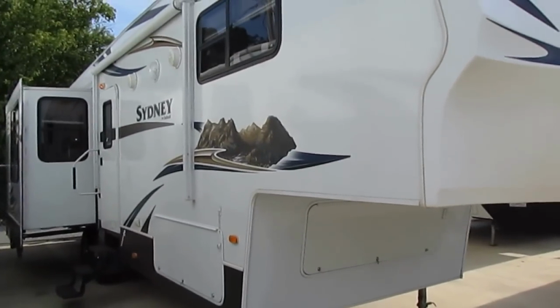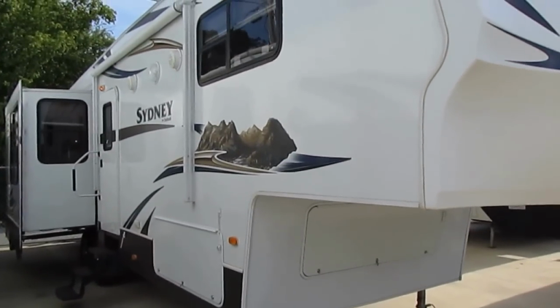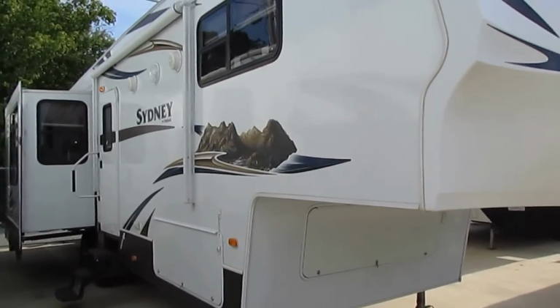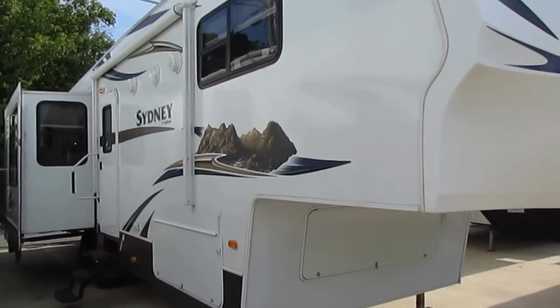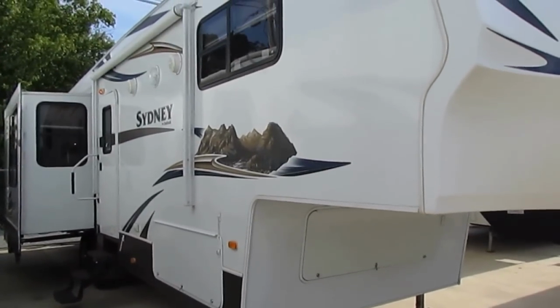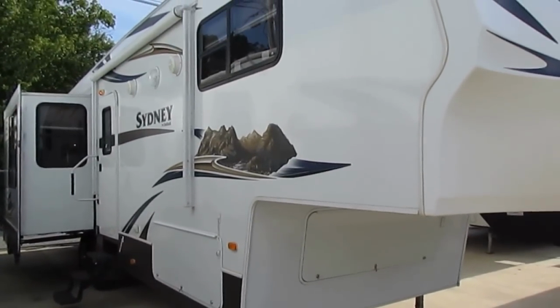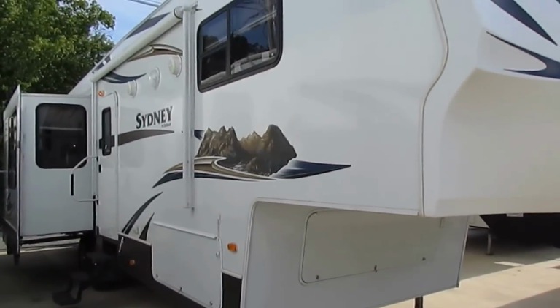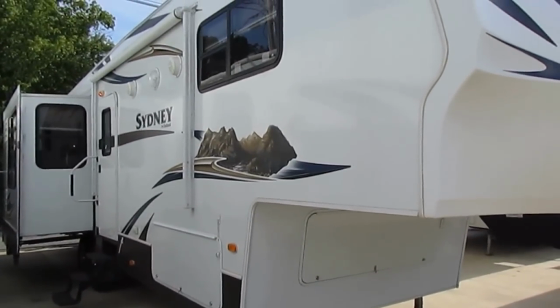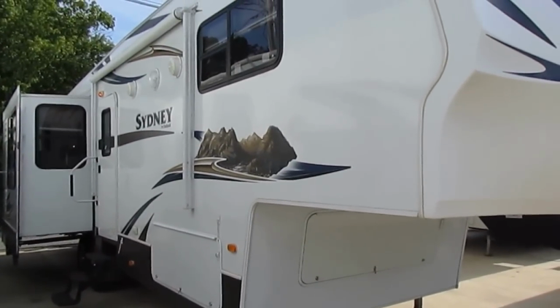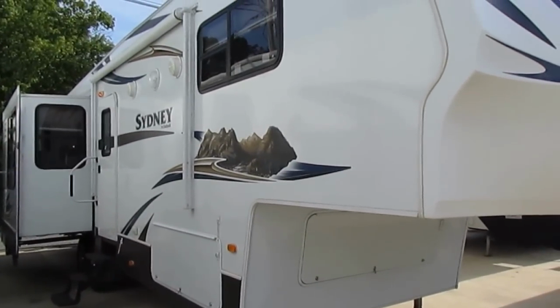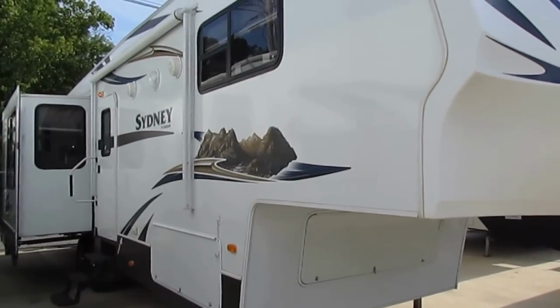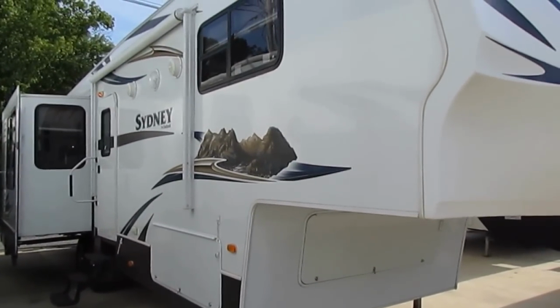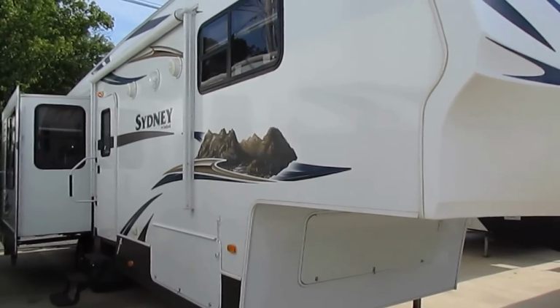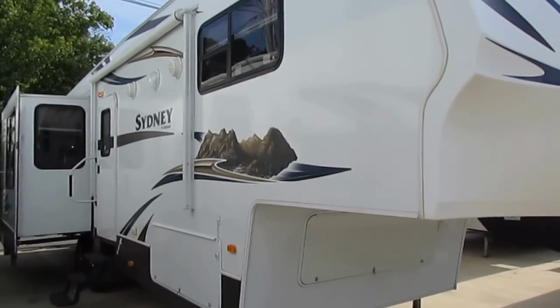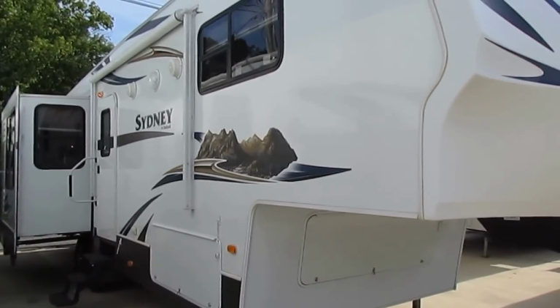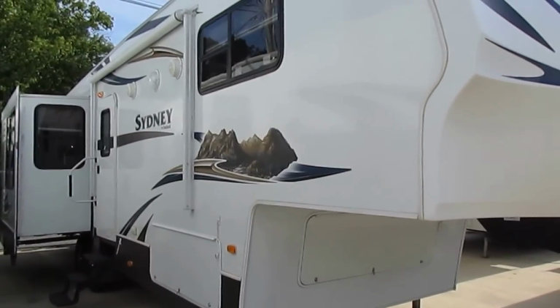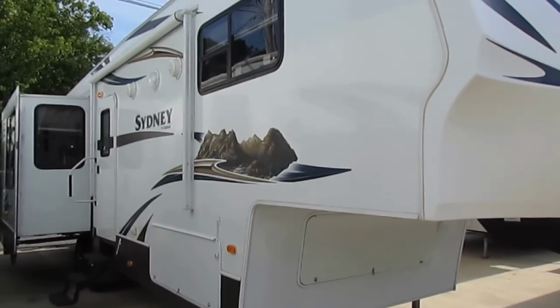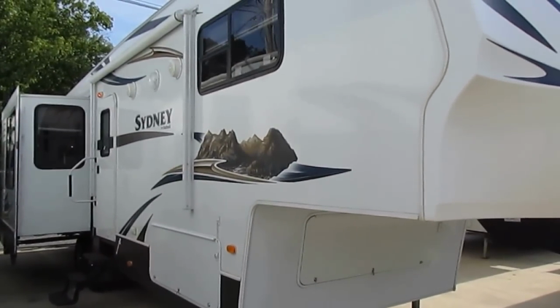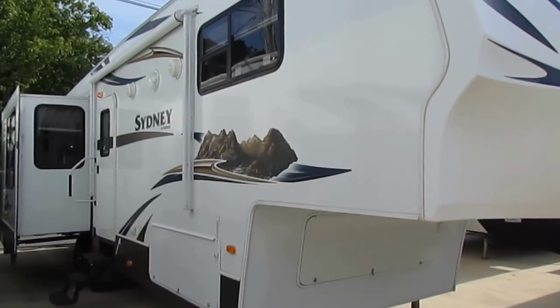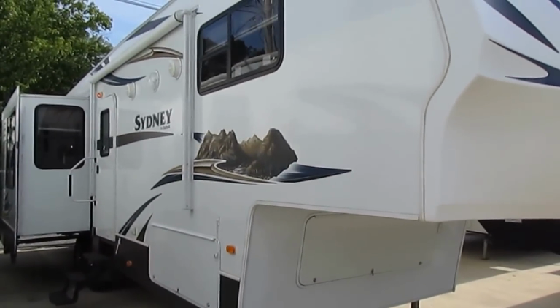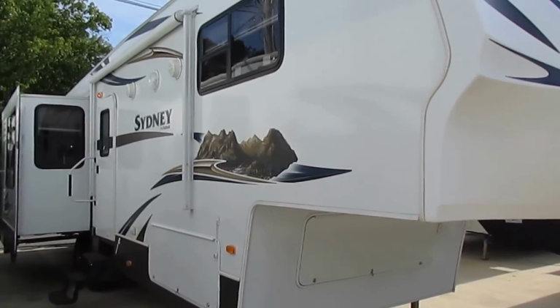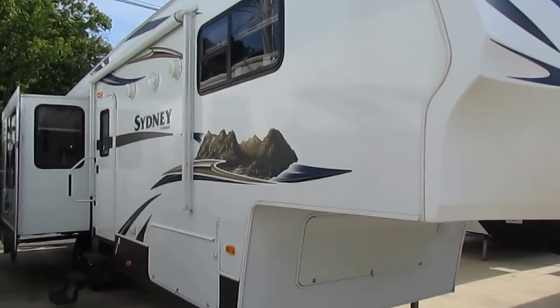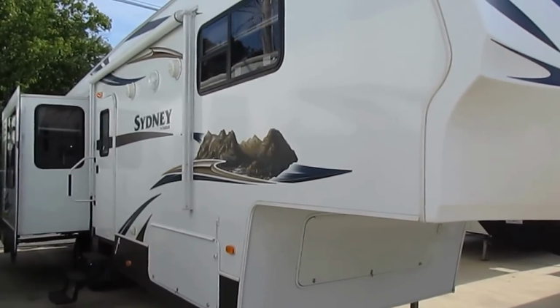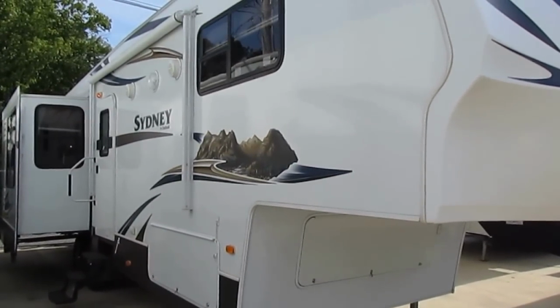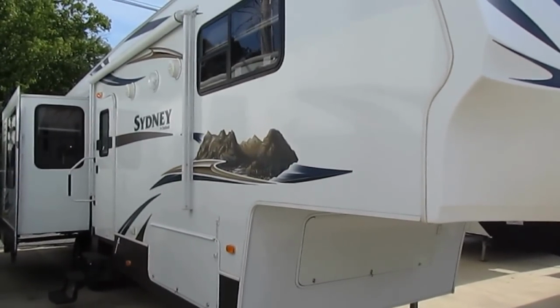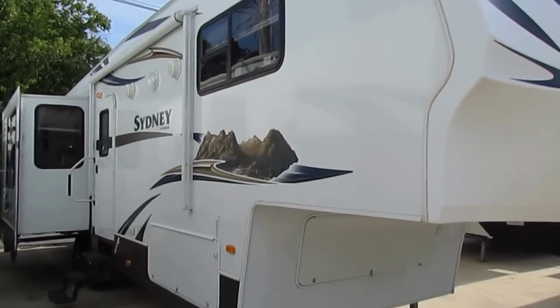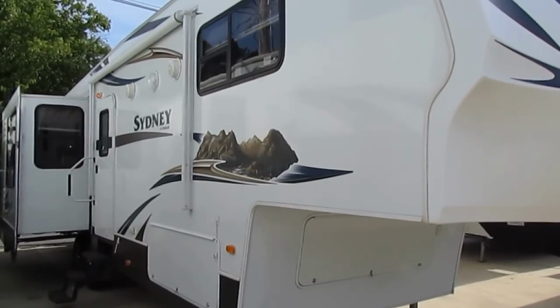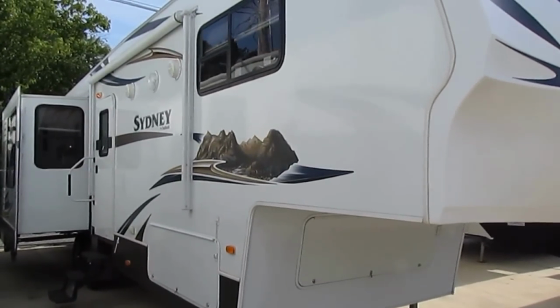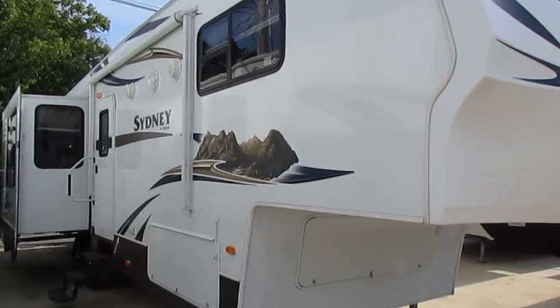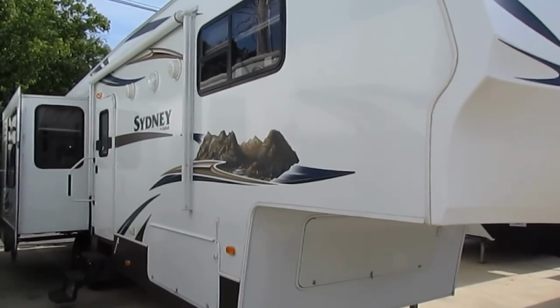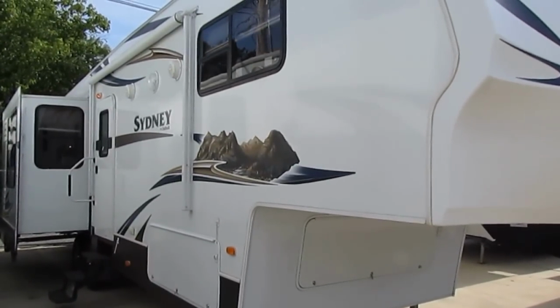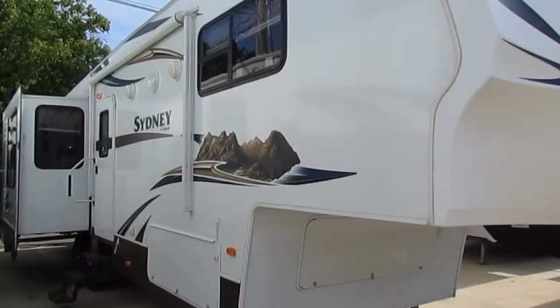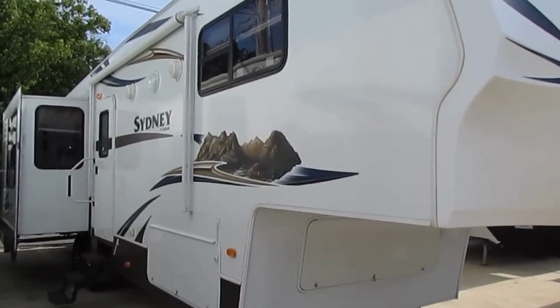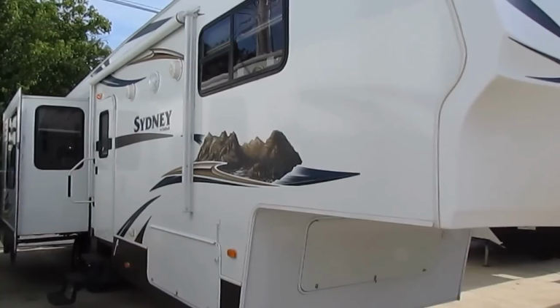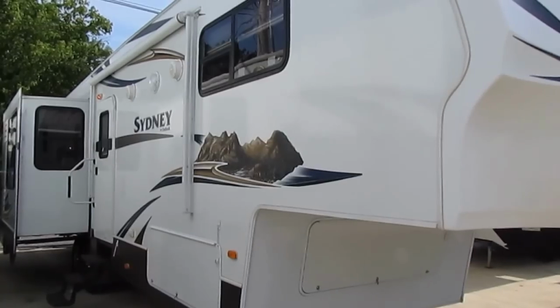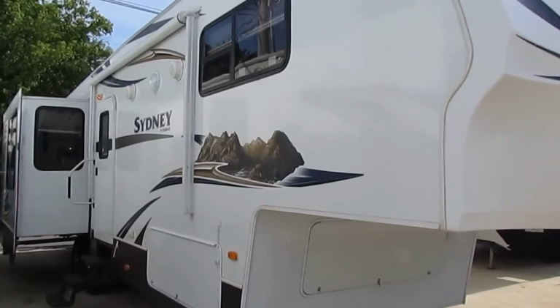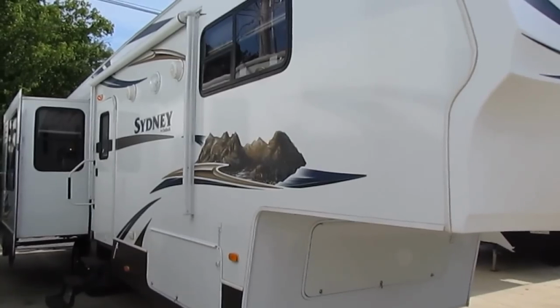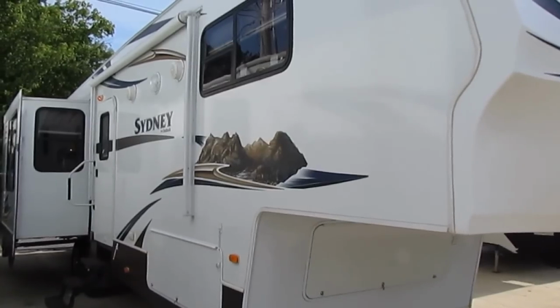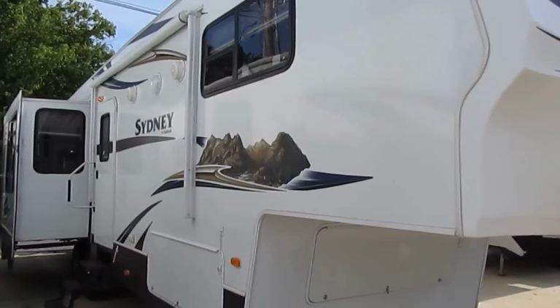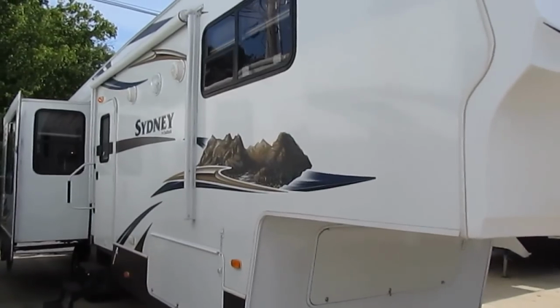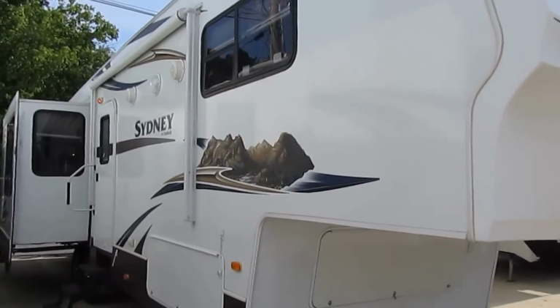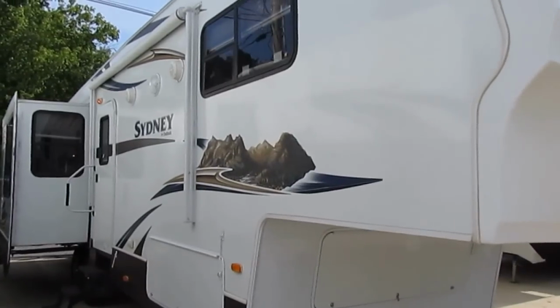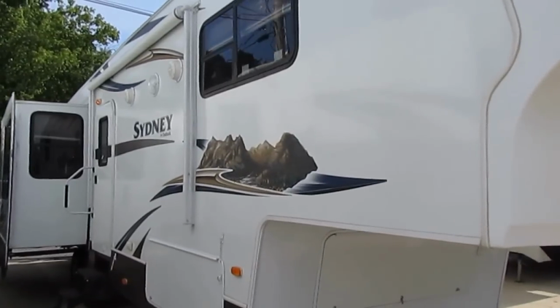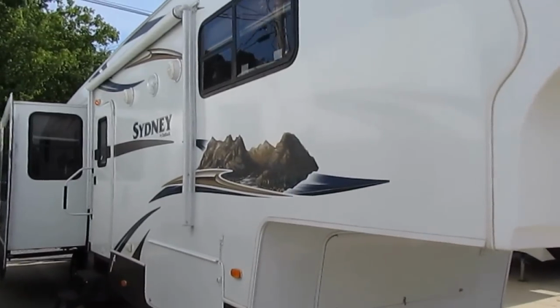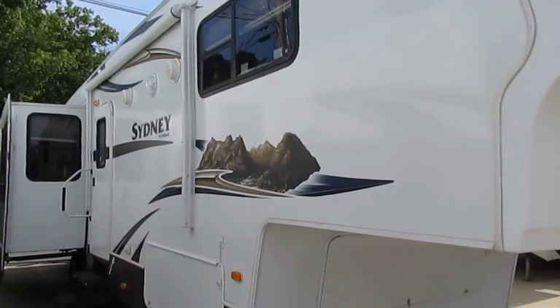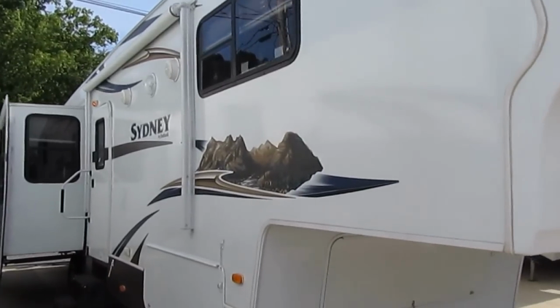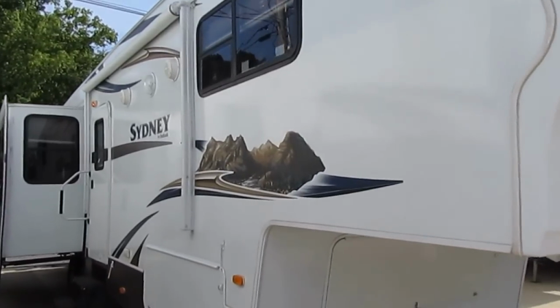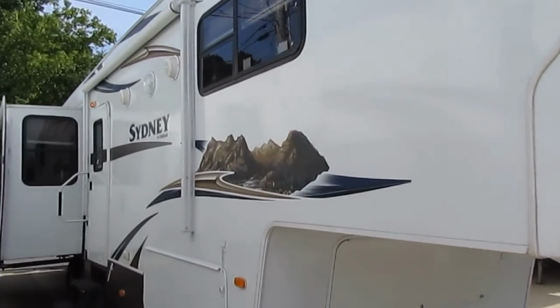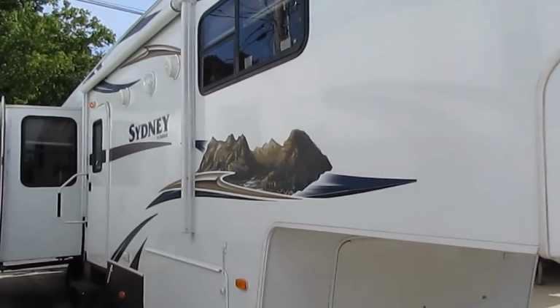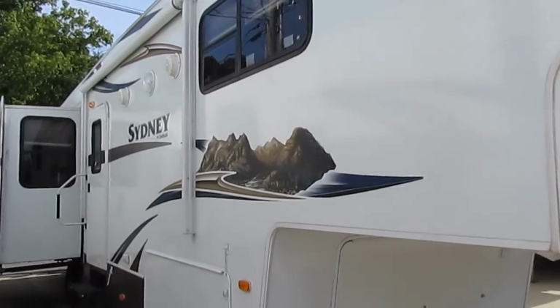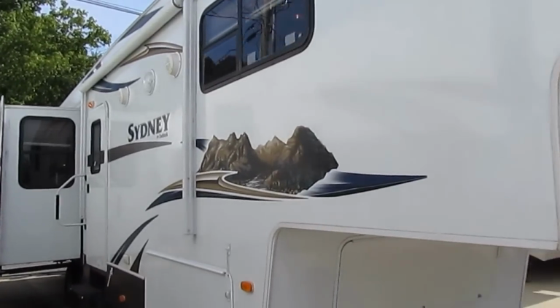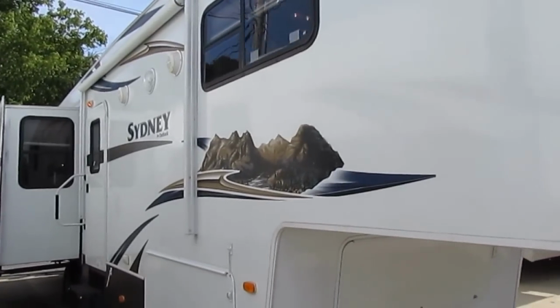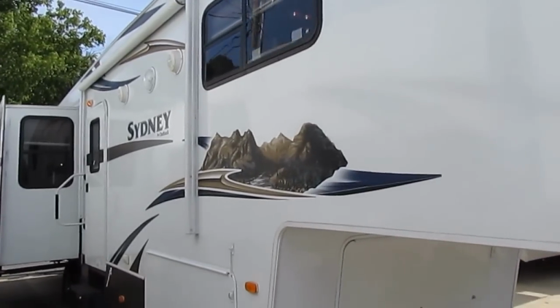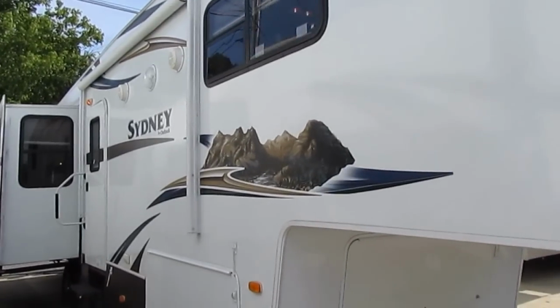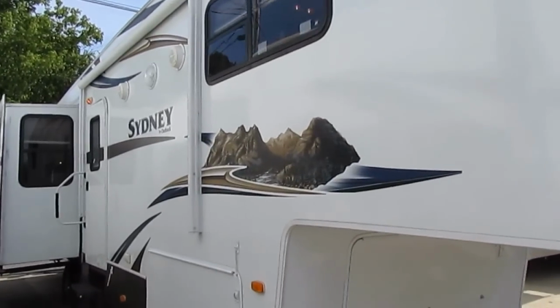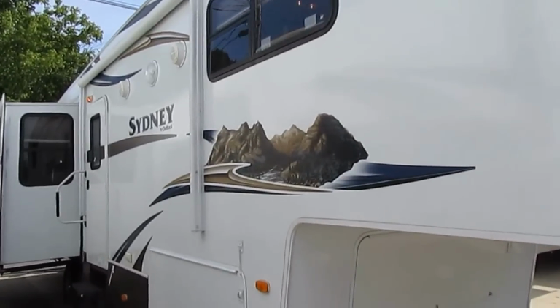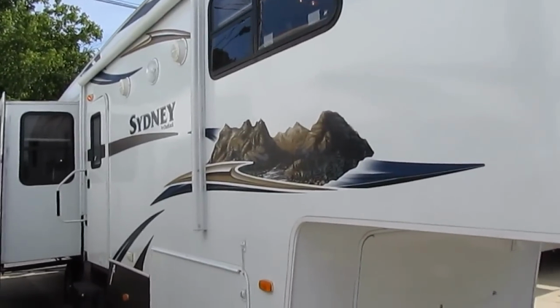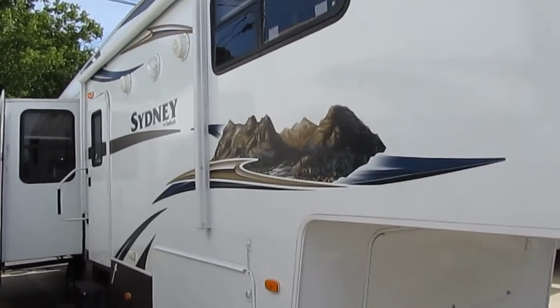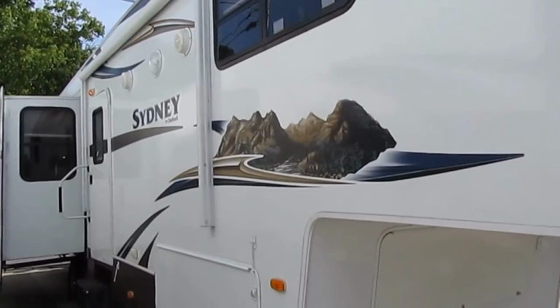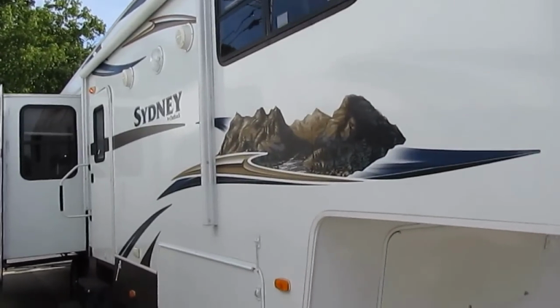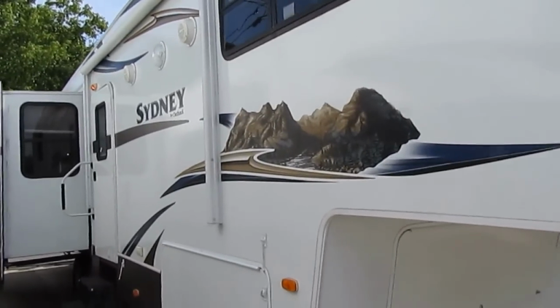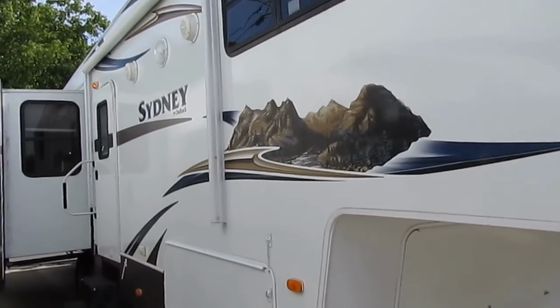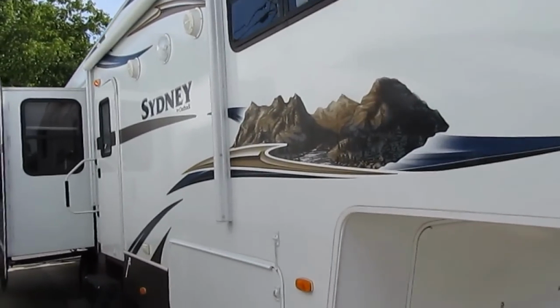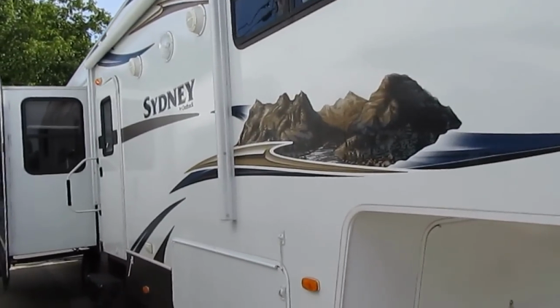This camper is a Four Seasons model. It's got alloy wheels. It's an absolute bargain for what it is, folks.